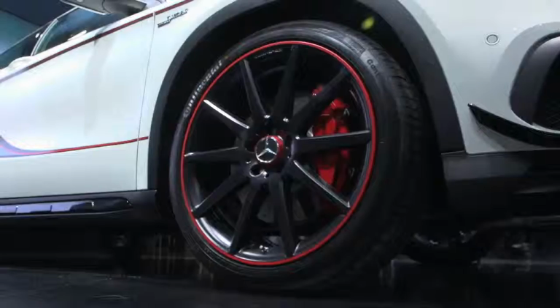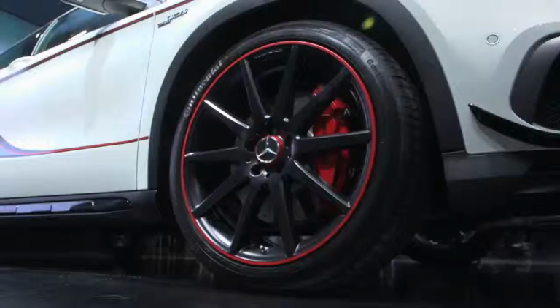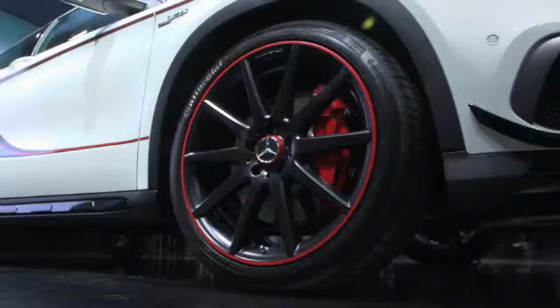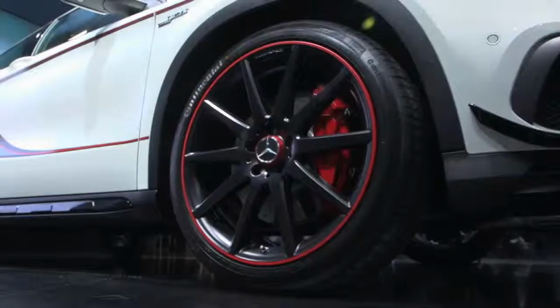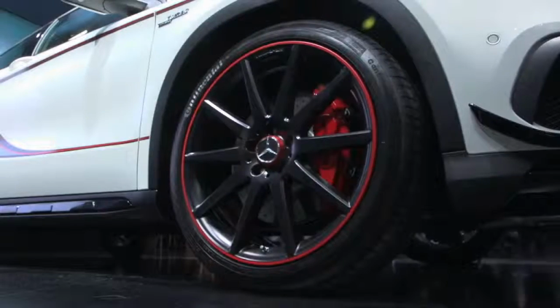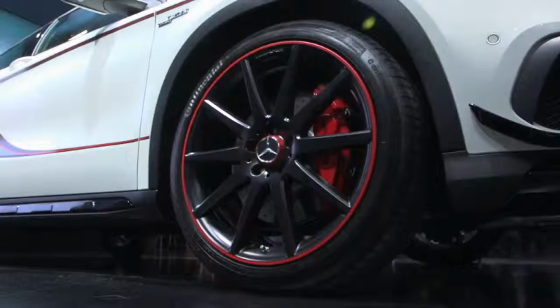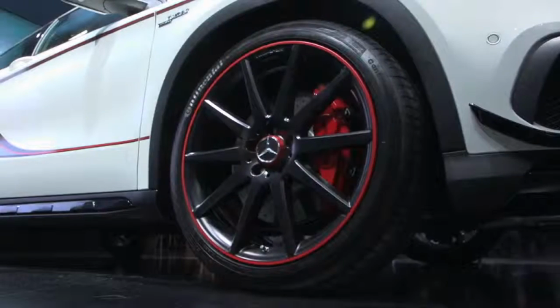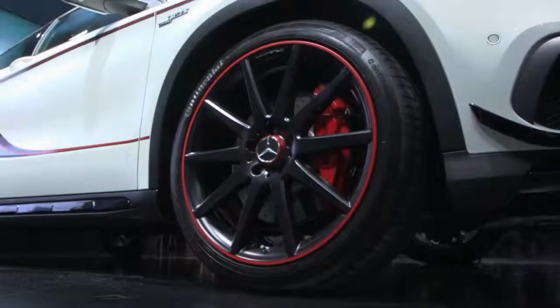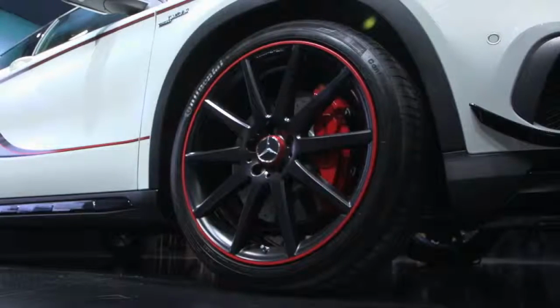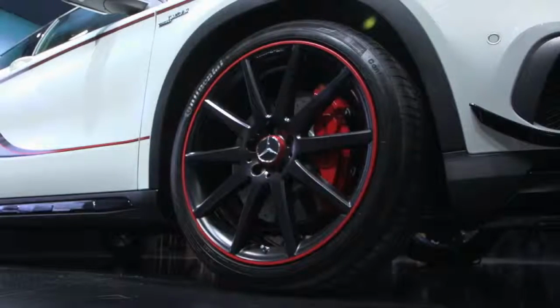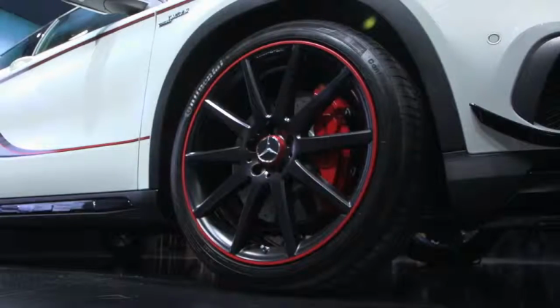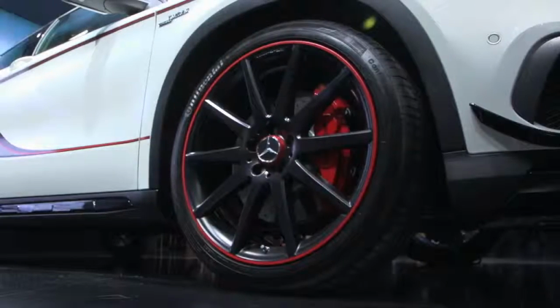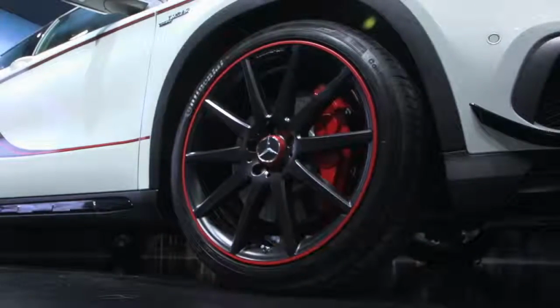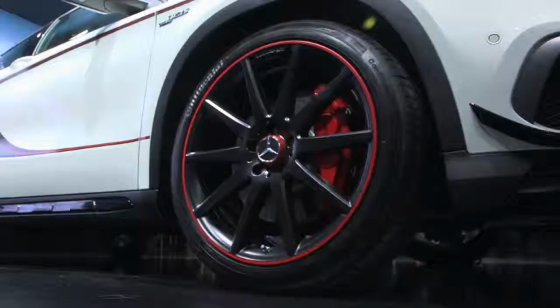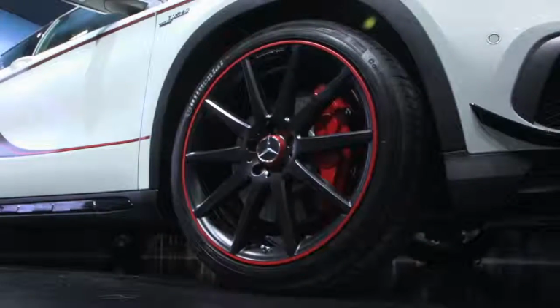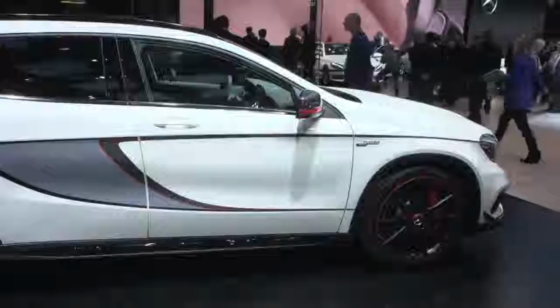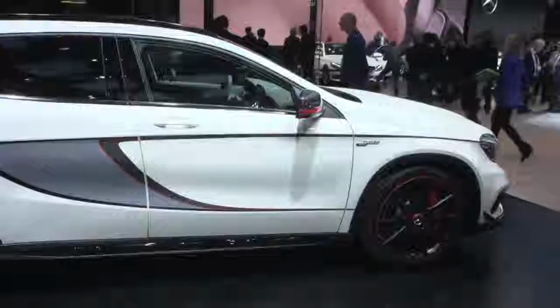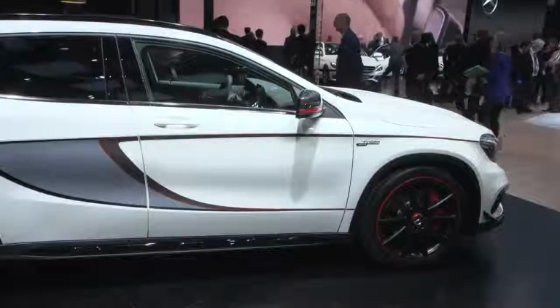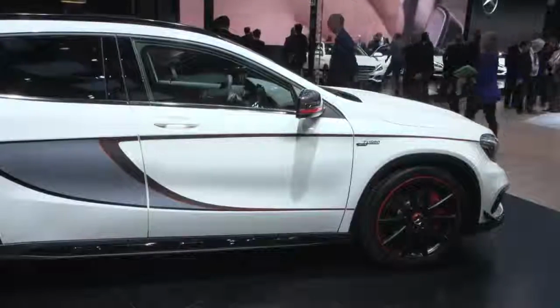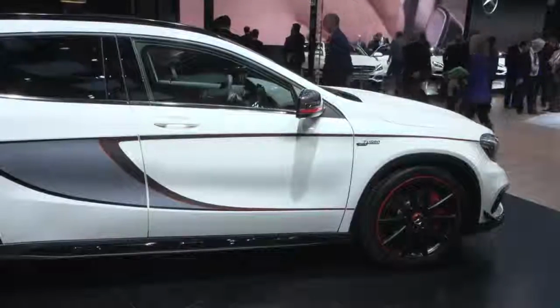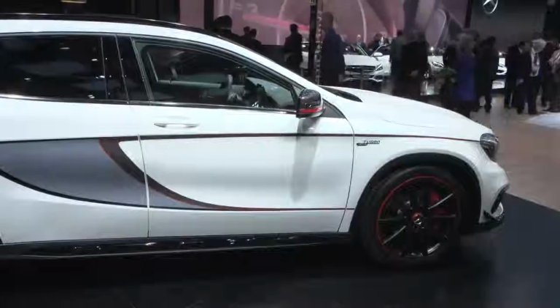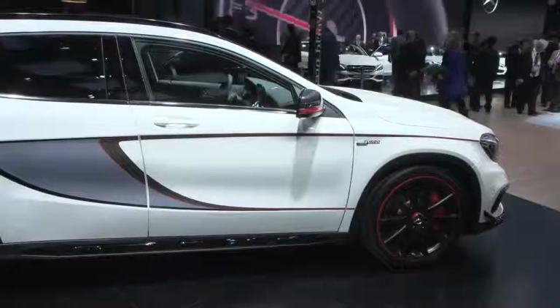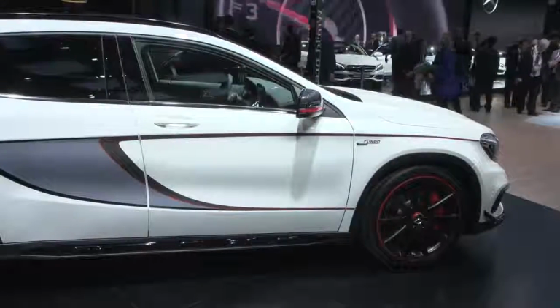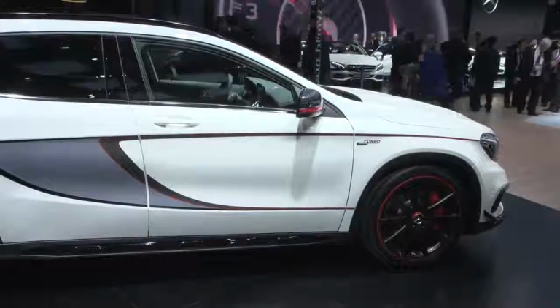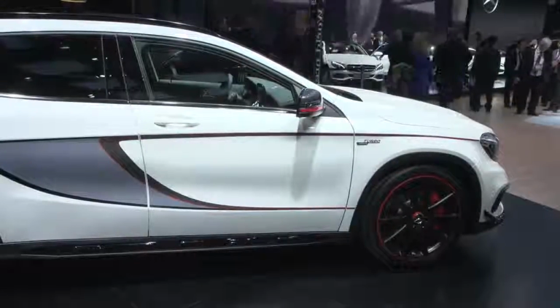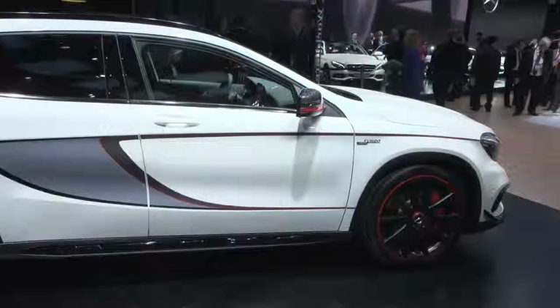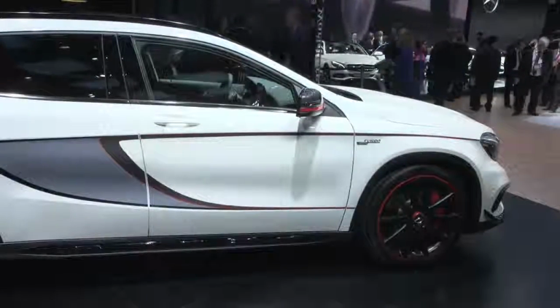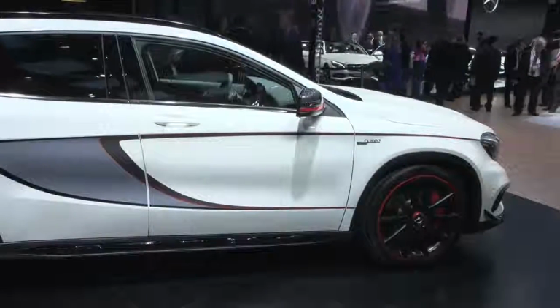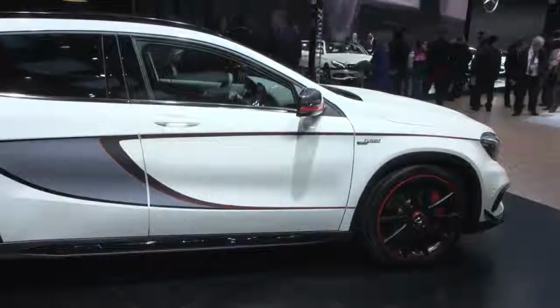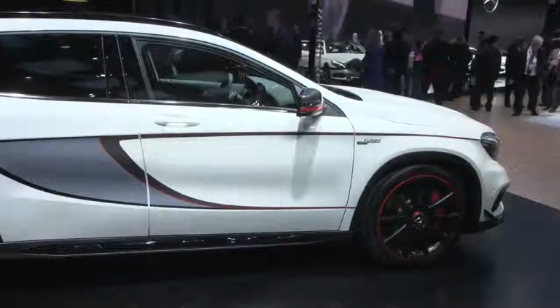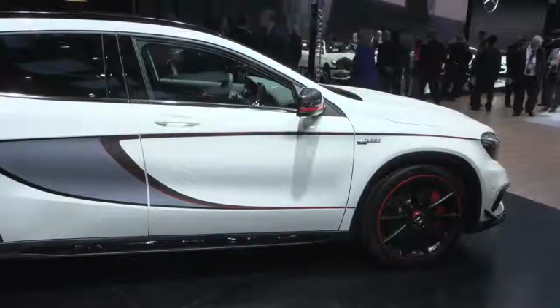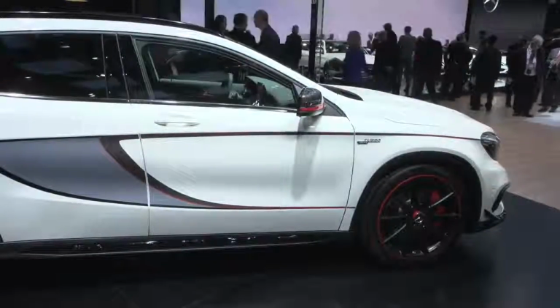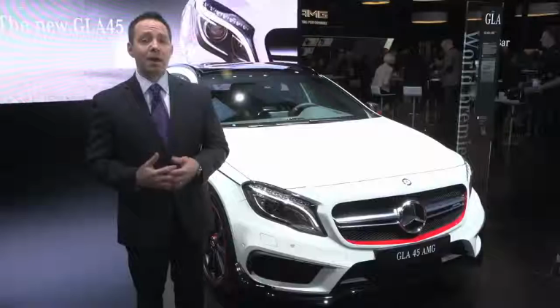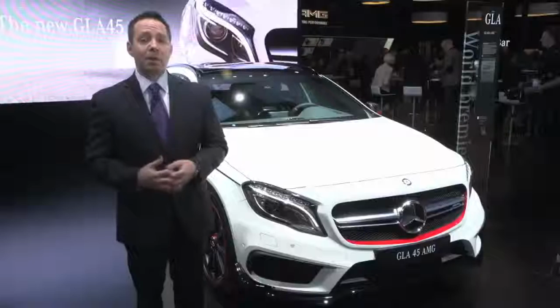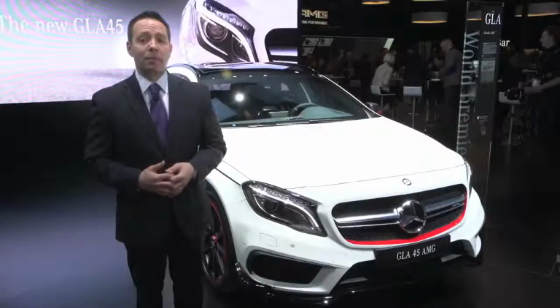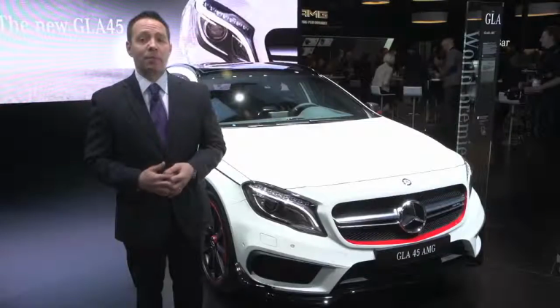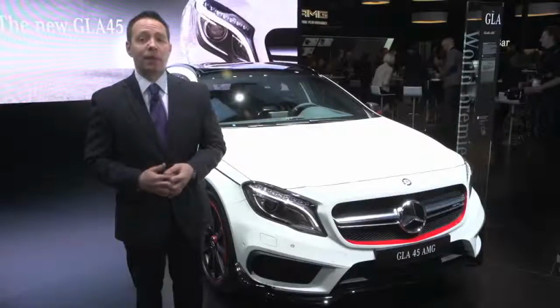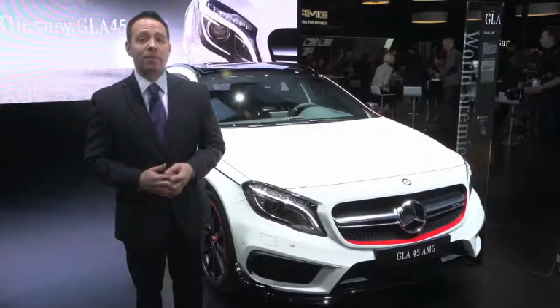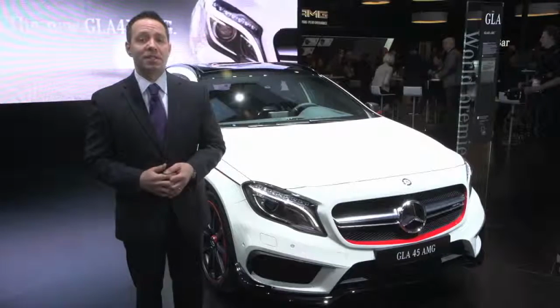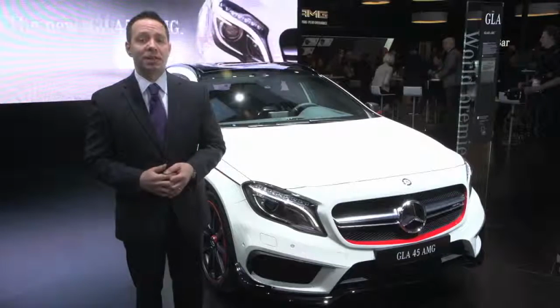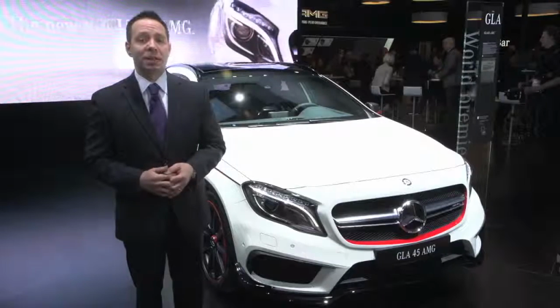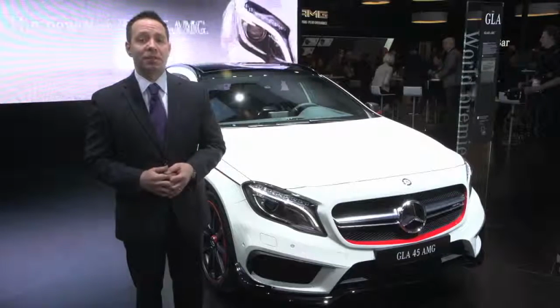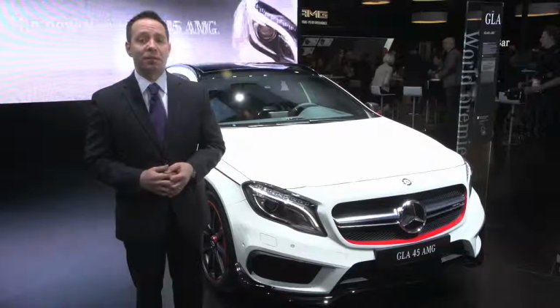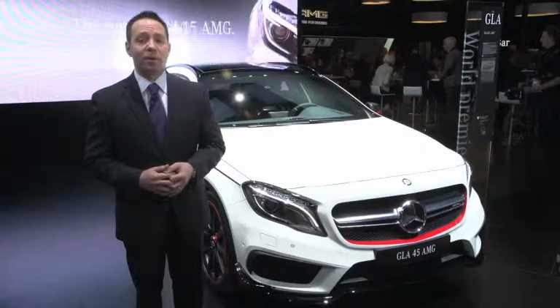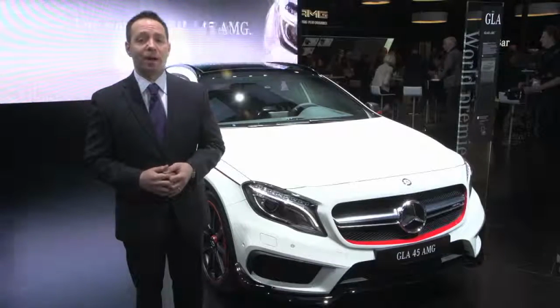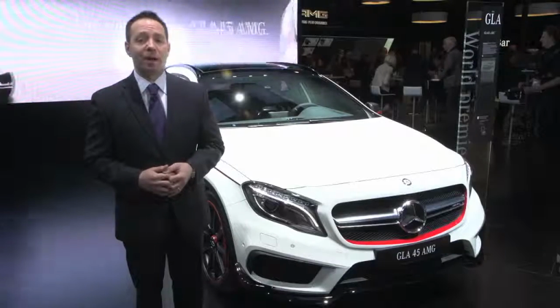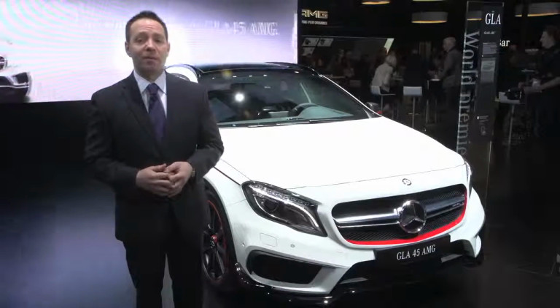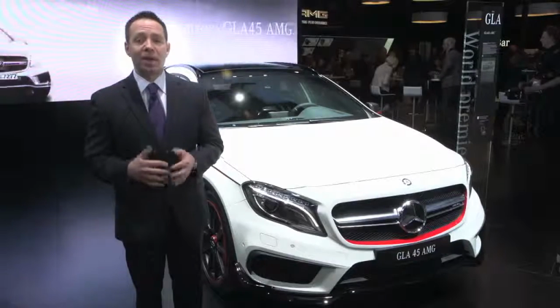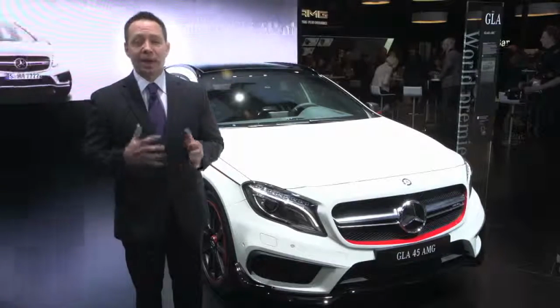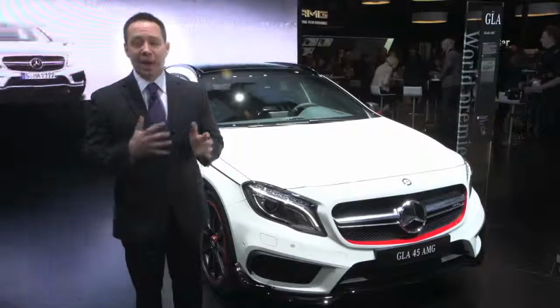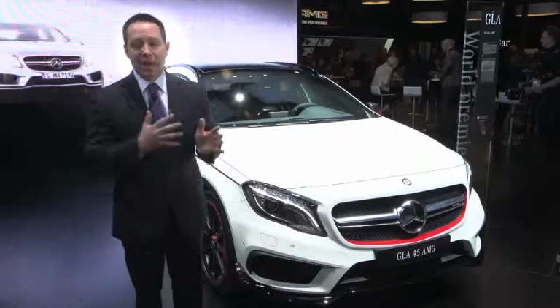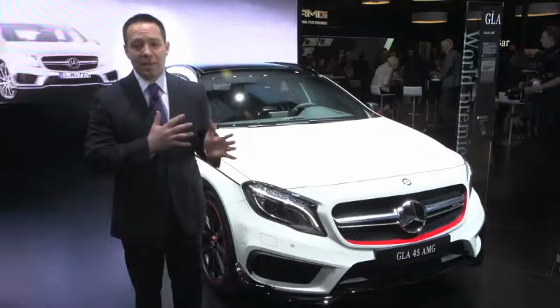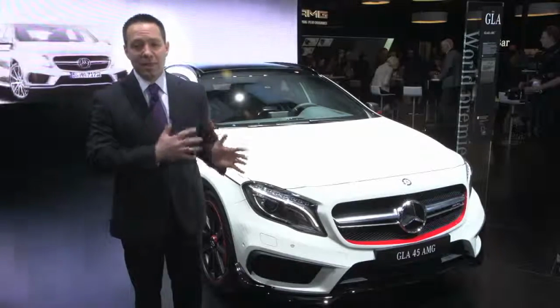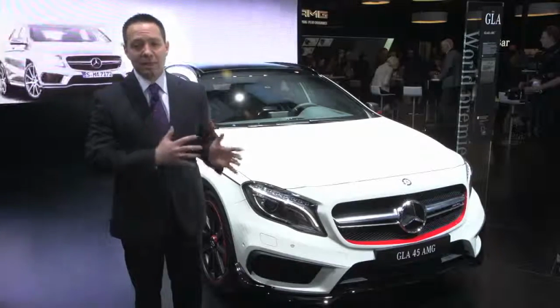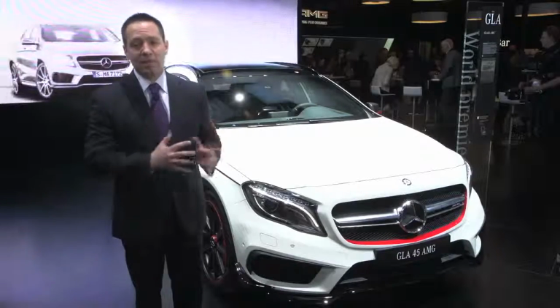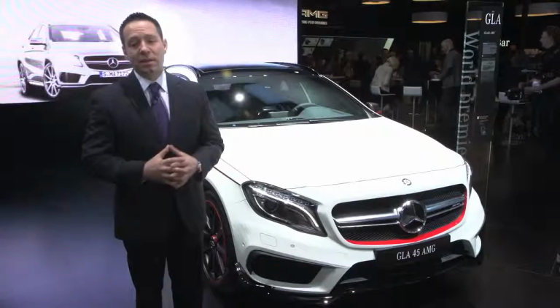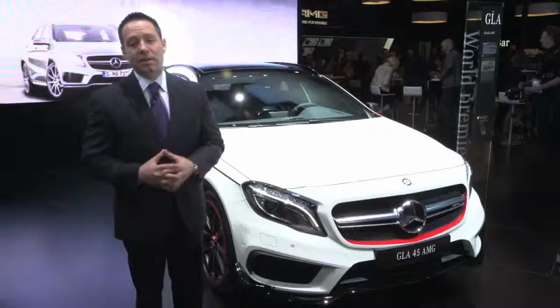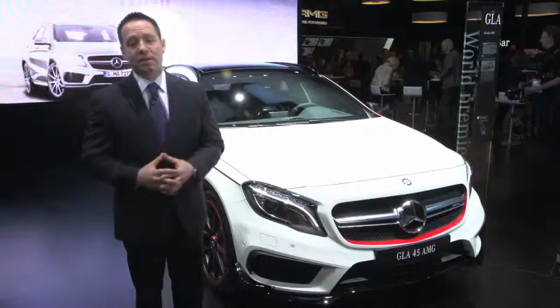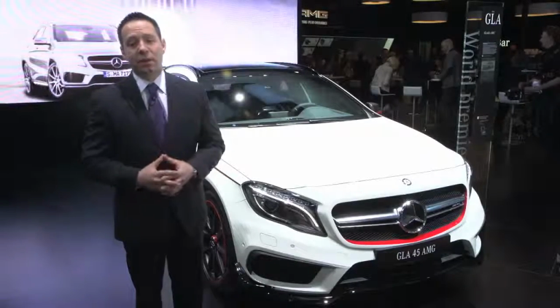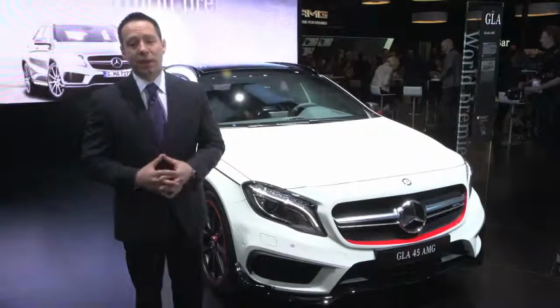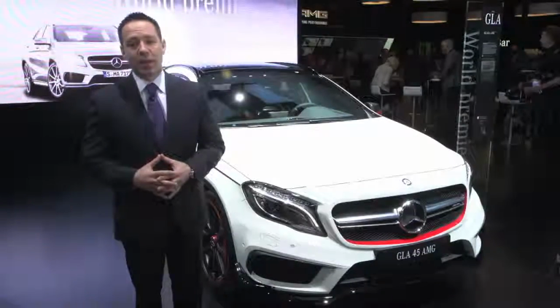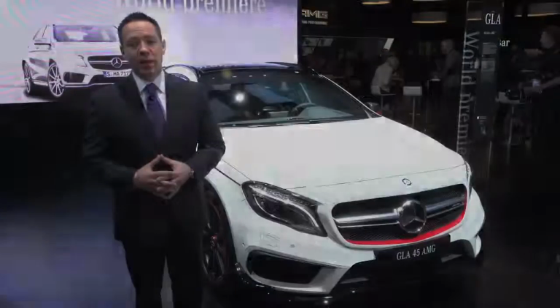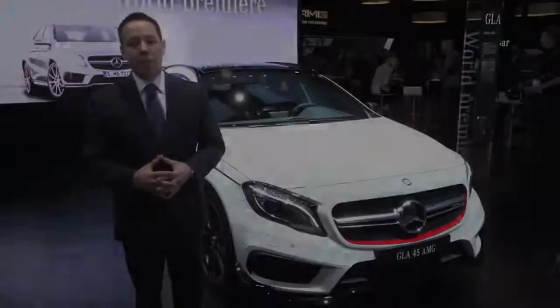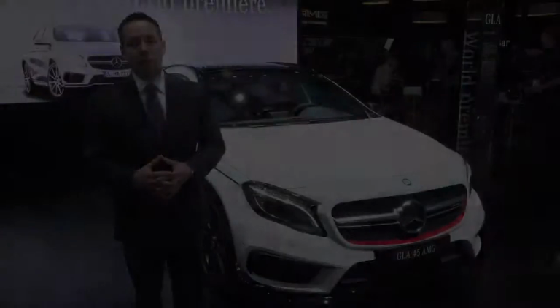First impressions of this vehicle have been absolutely incredible. People are roaring about it. People love the CLA 45, and with this they're falling in love all over again.